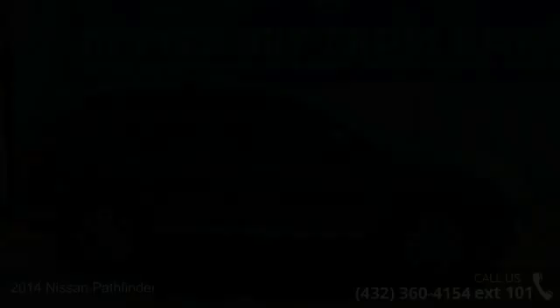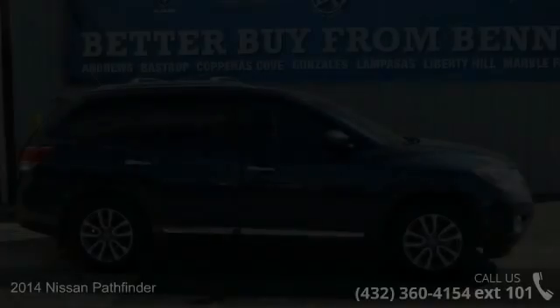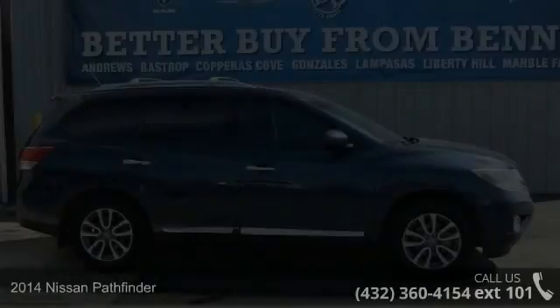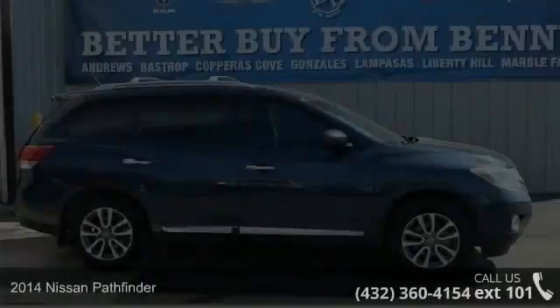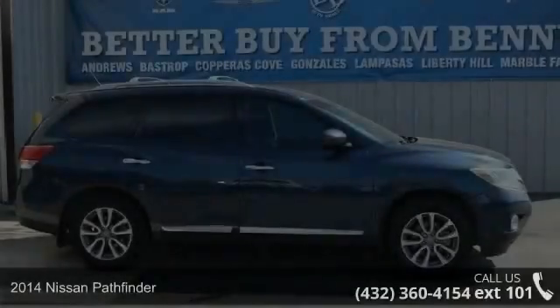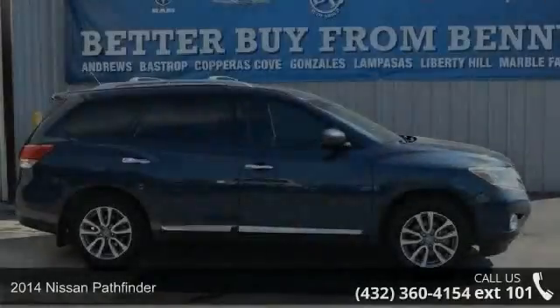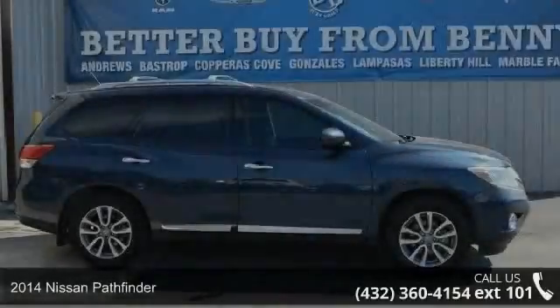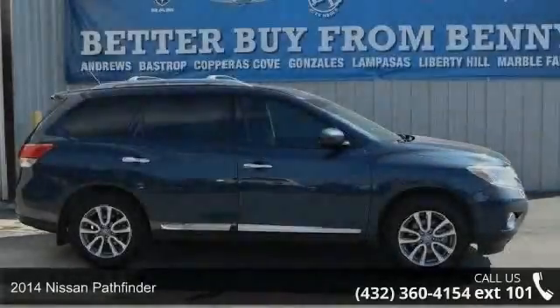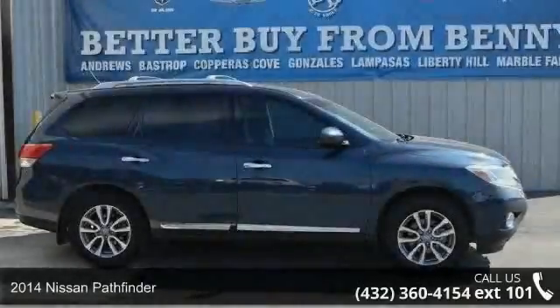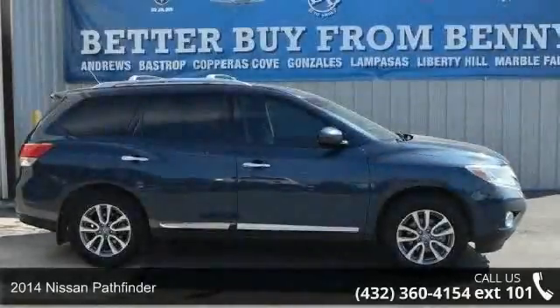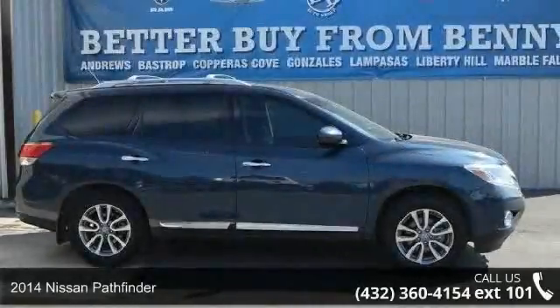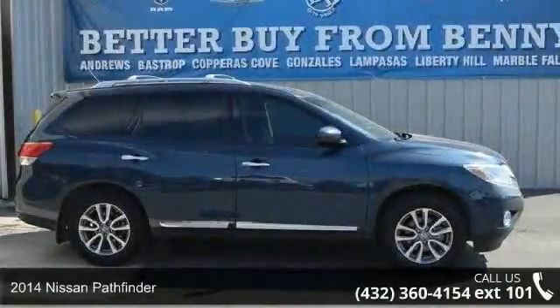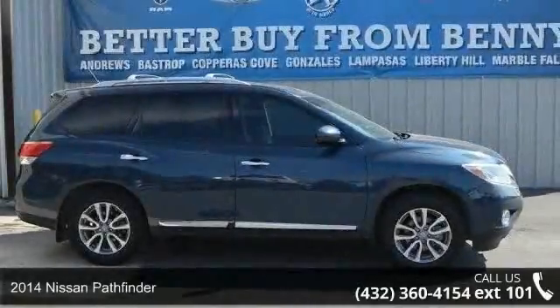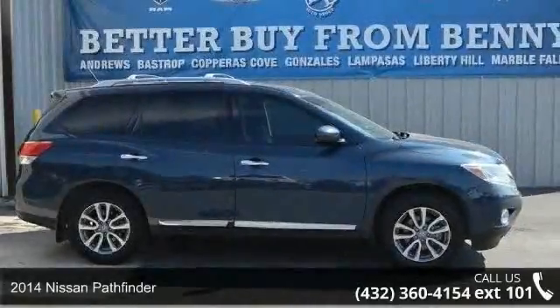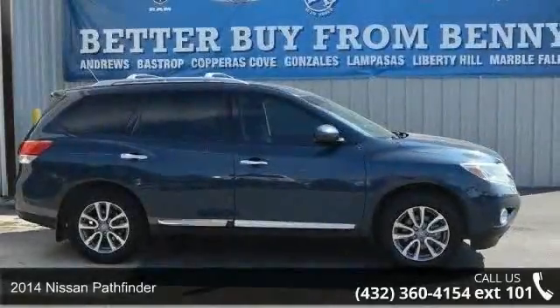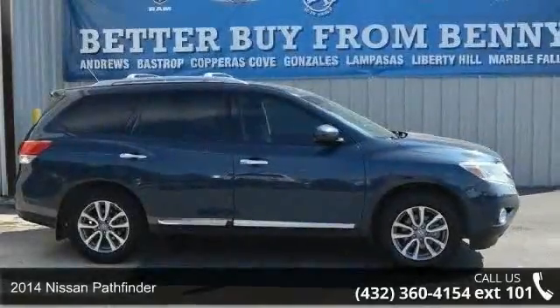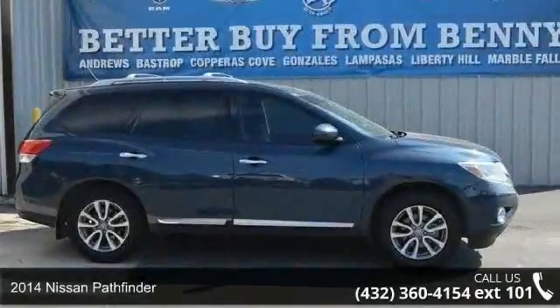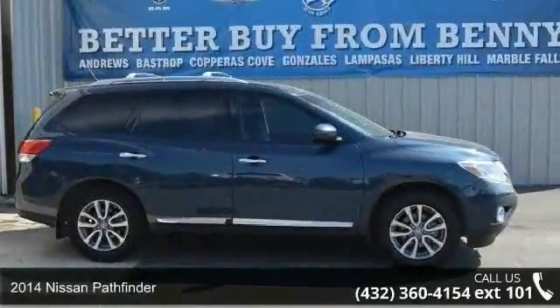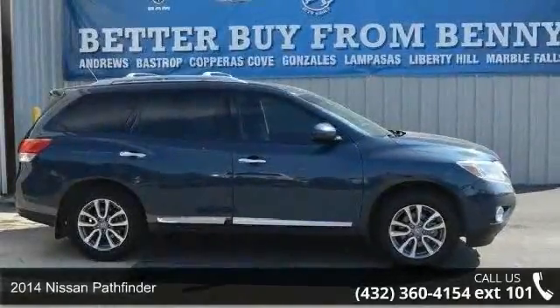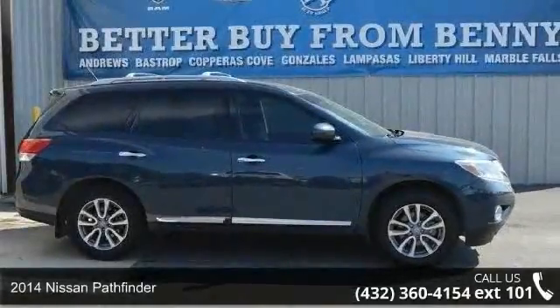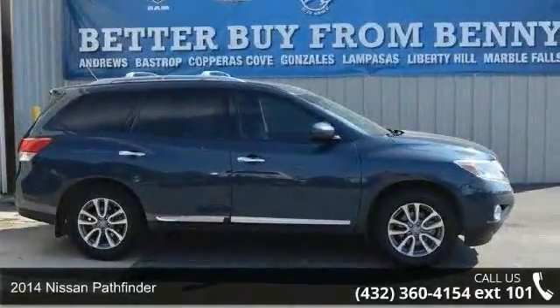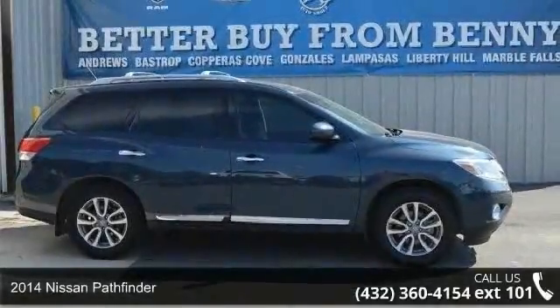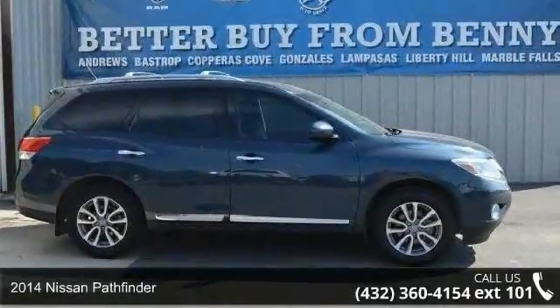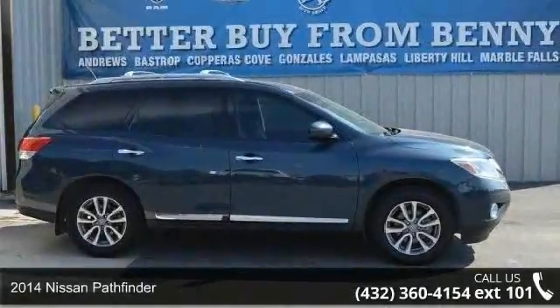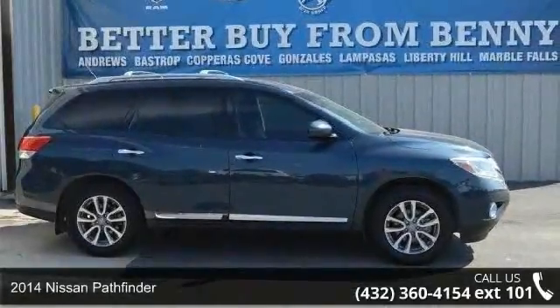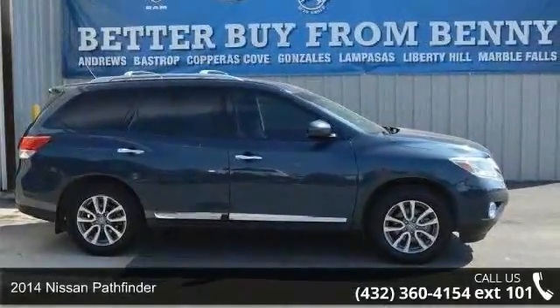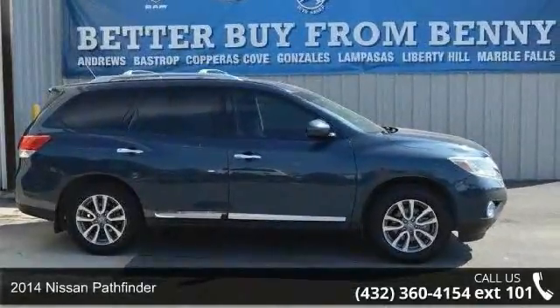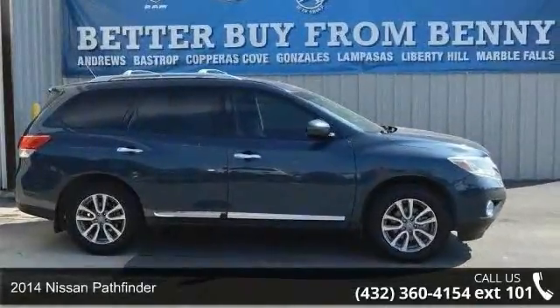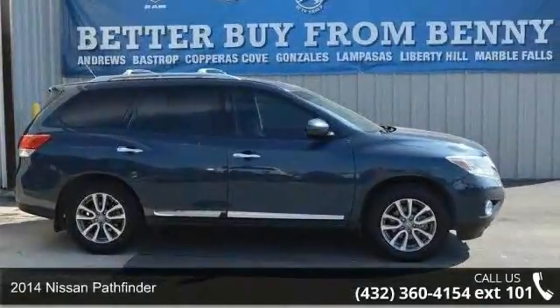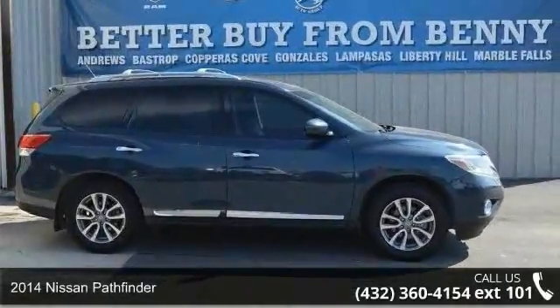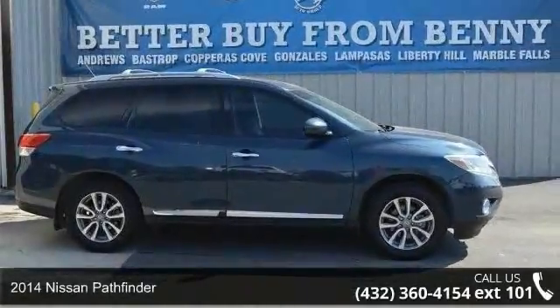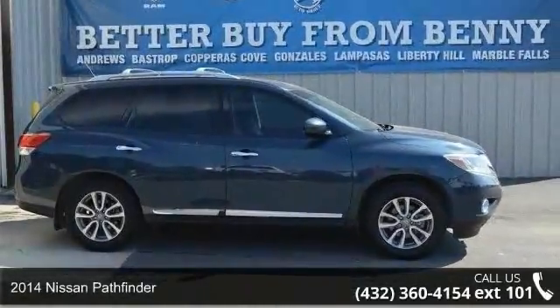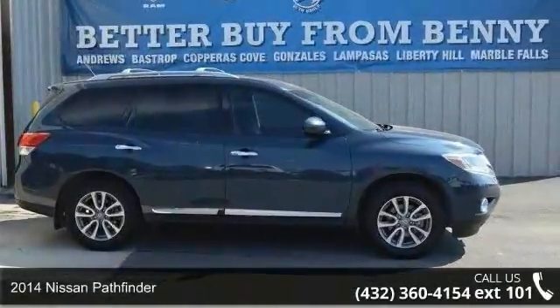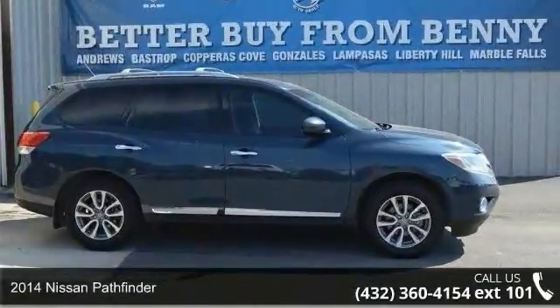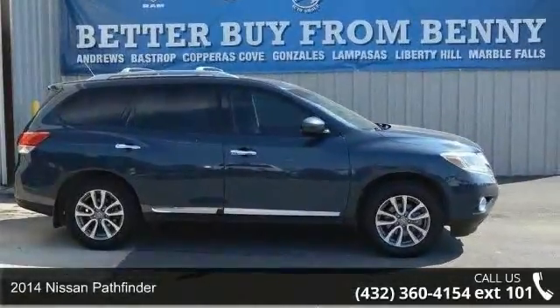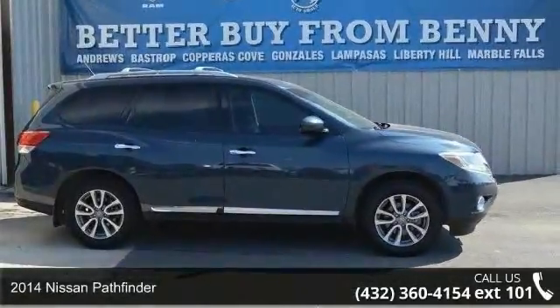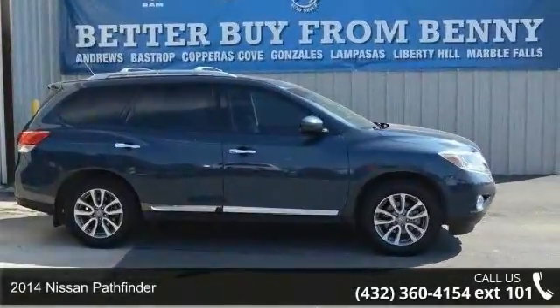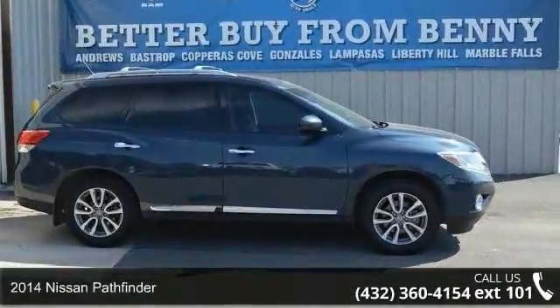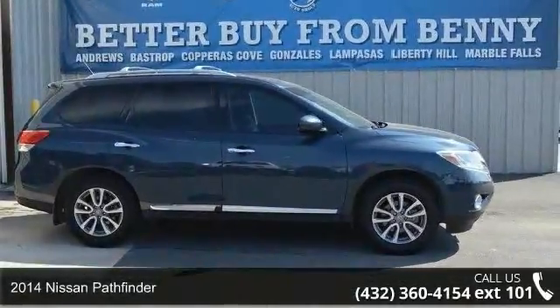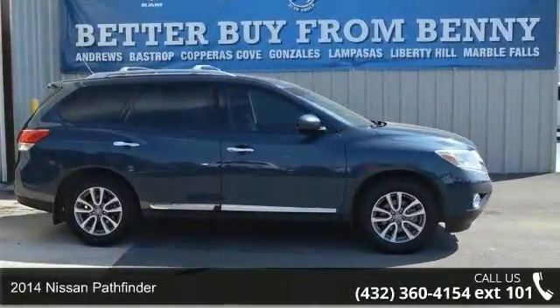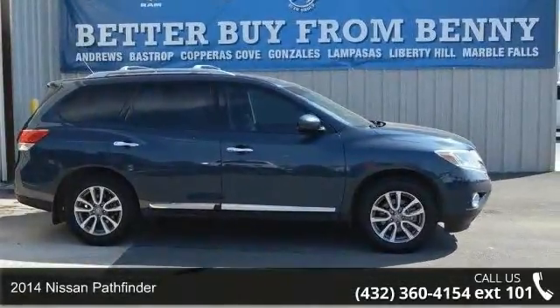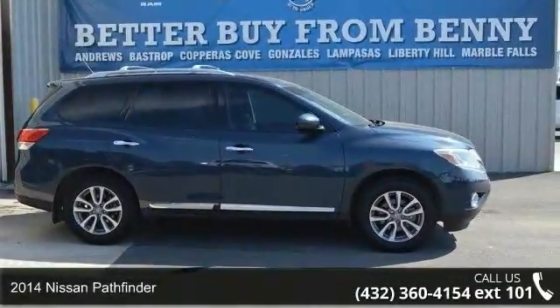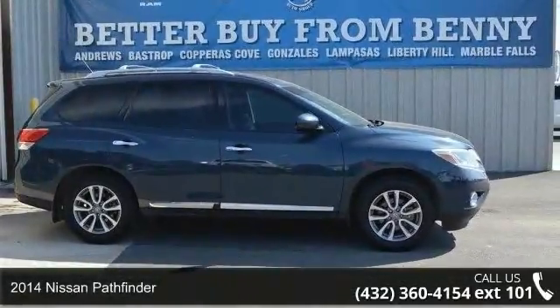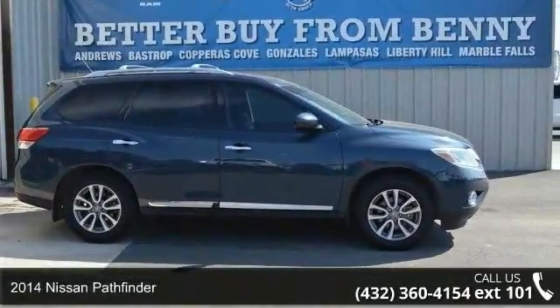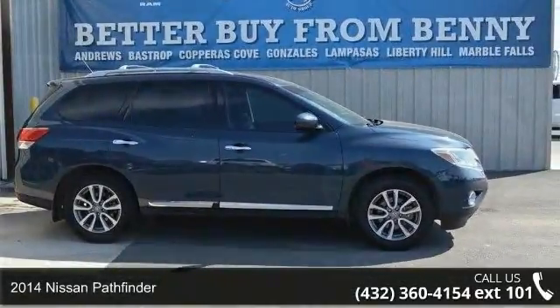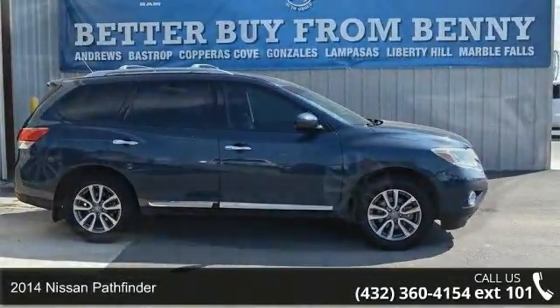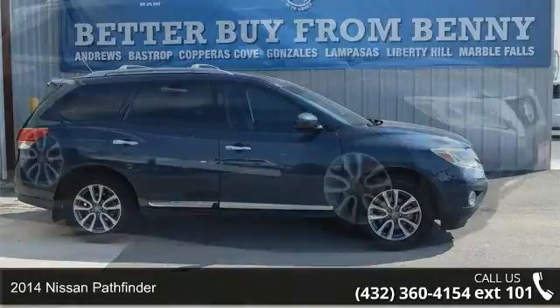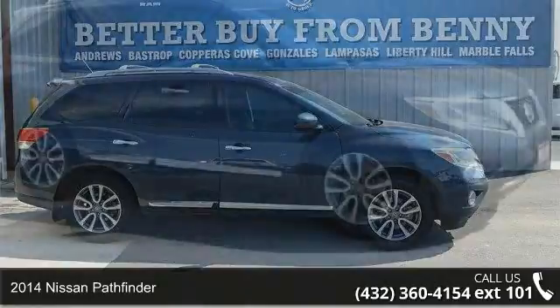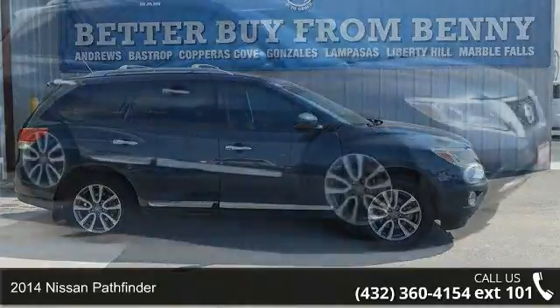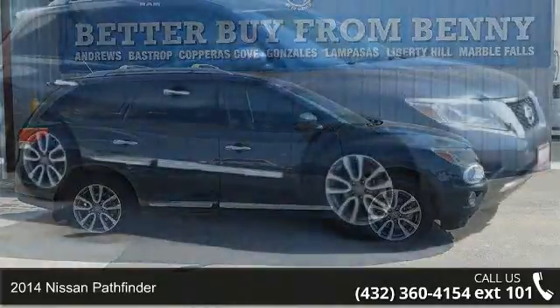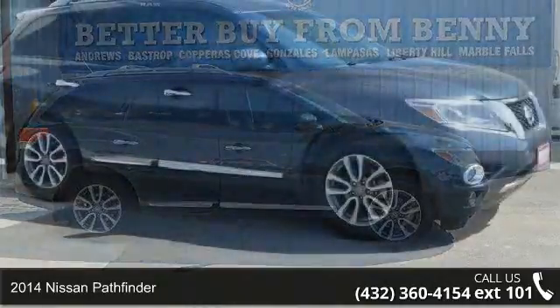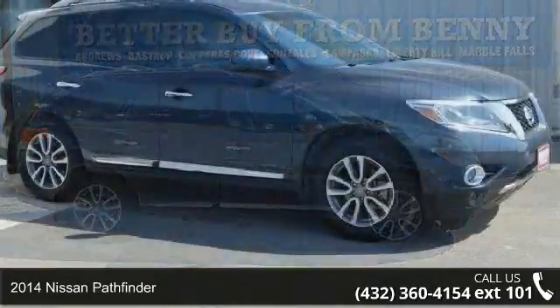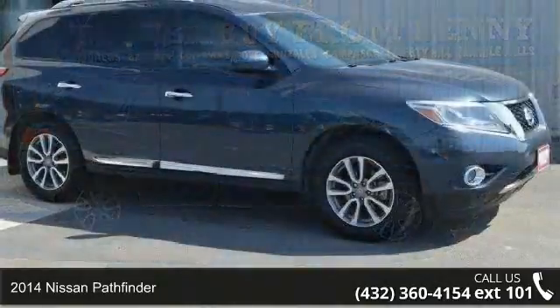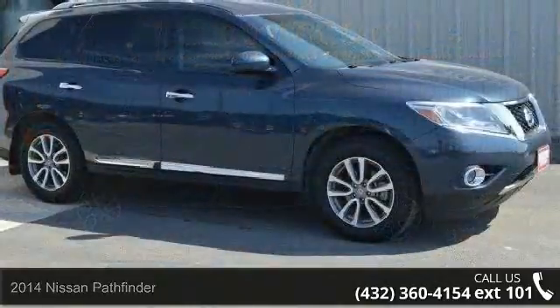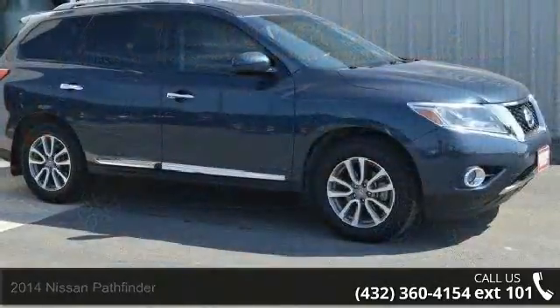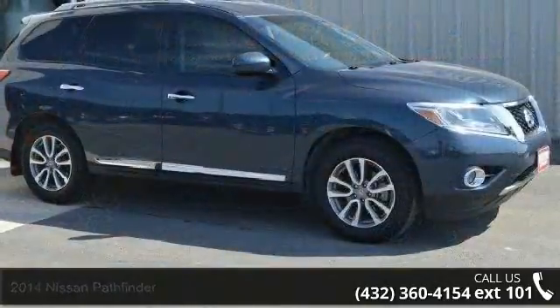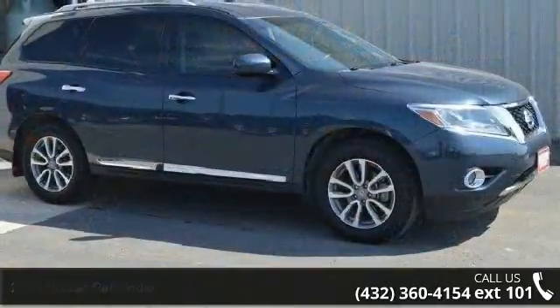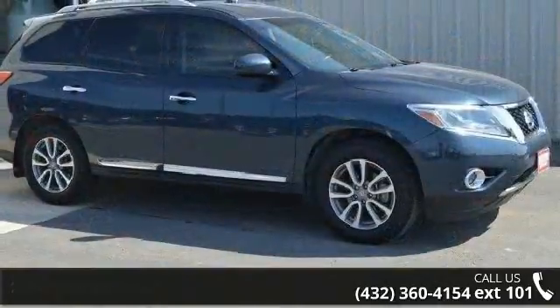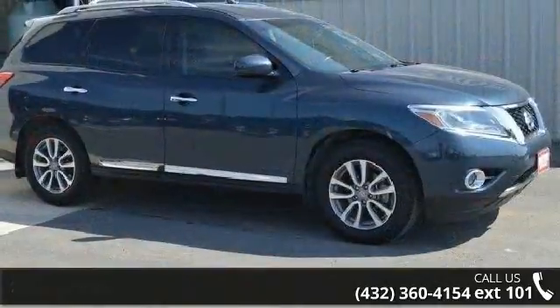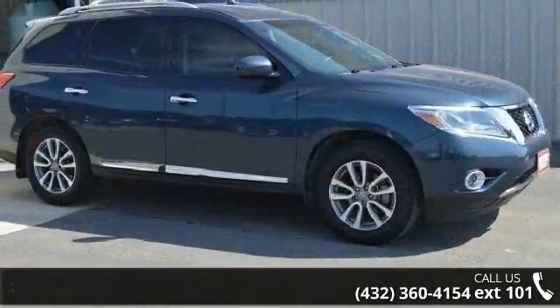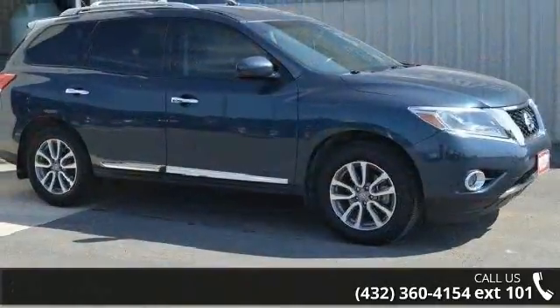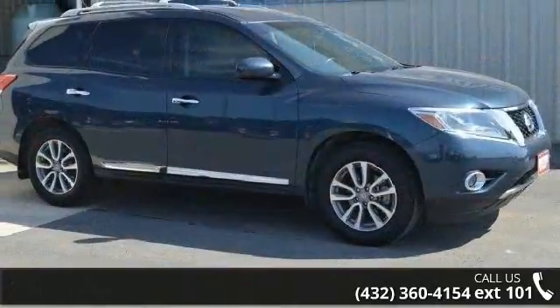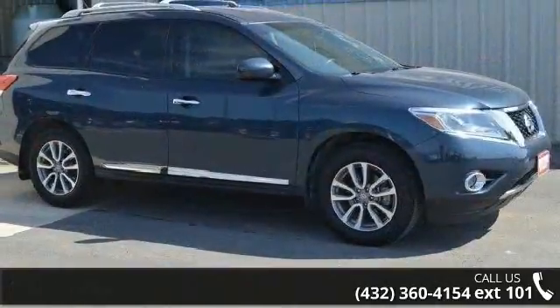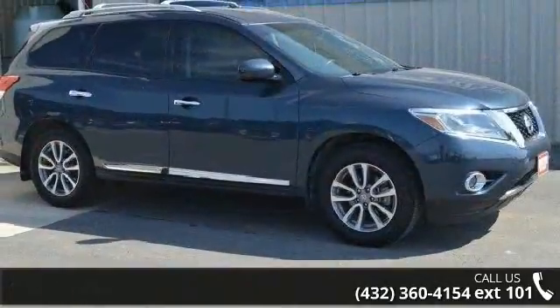Presenting the 2014 Nissan Pathfinder. If you are looking for a first-rate auto, this one could be yours today.